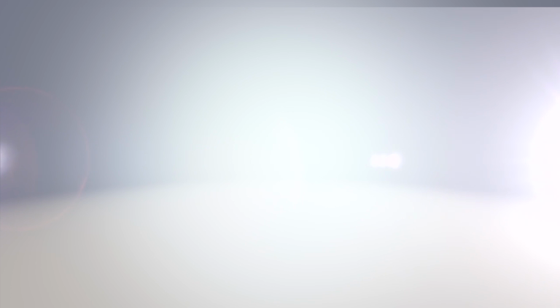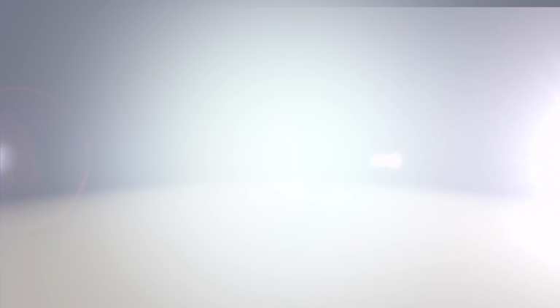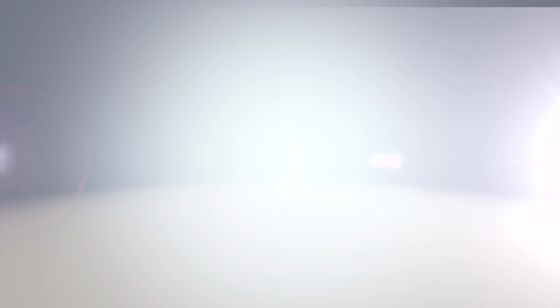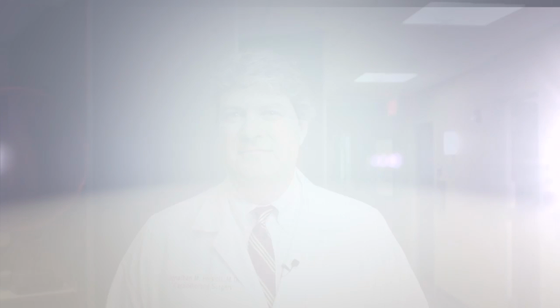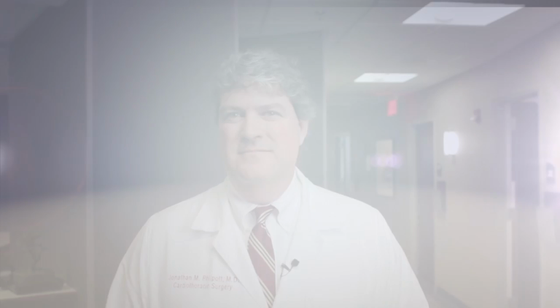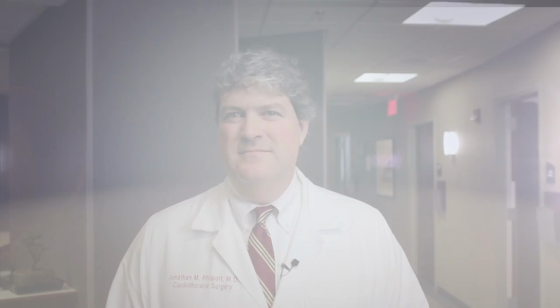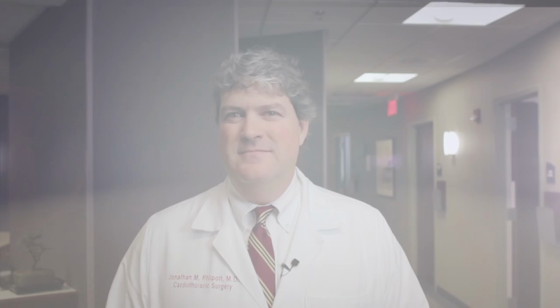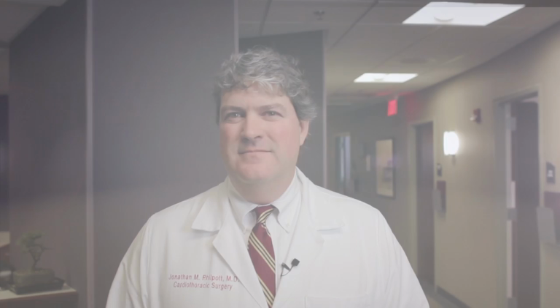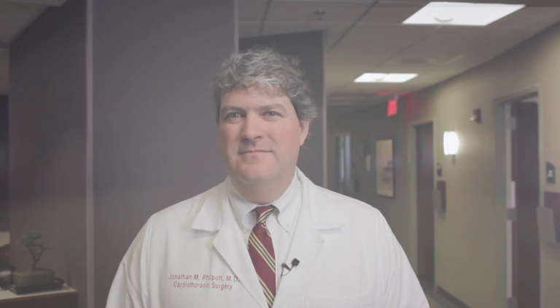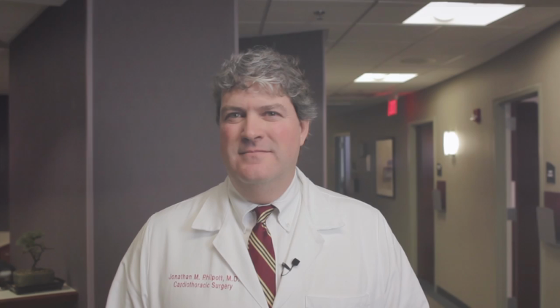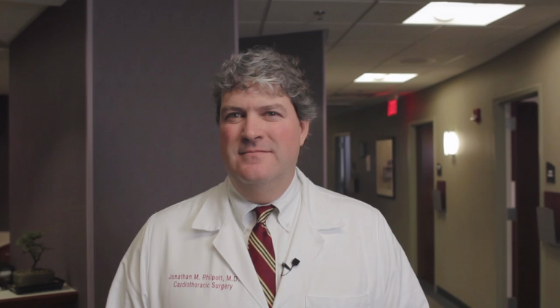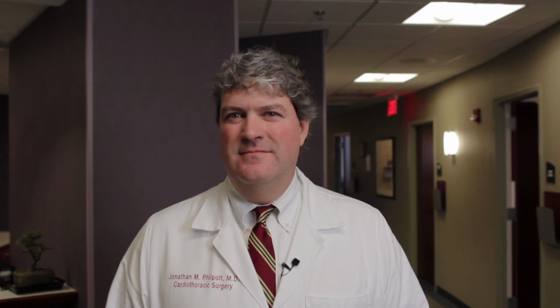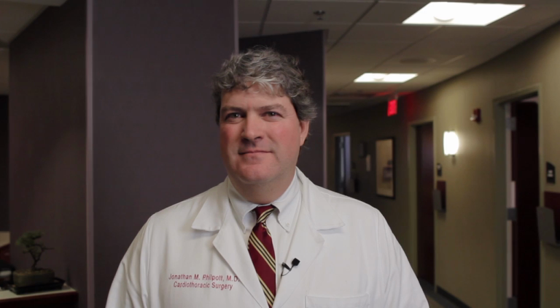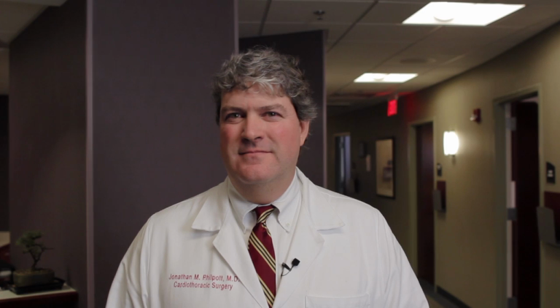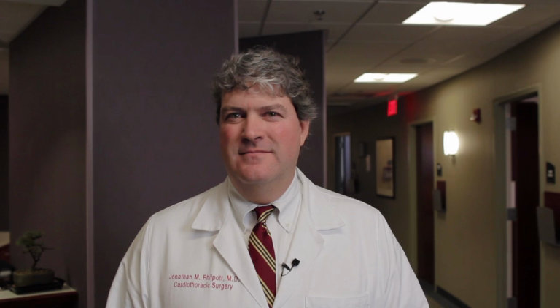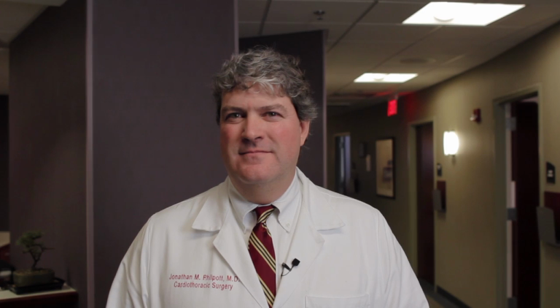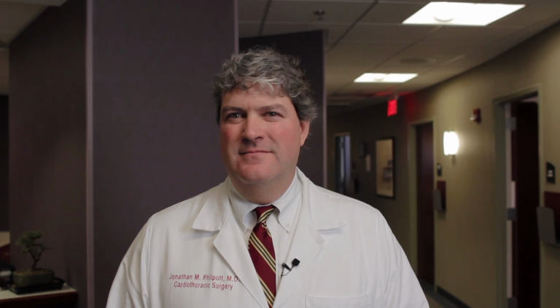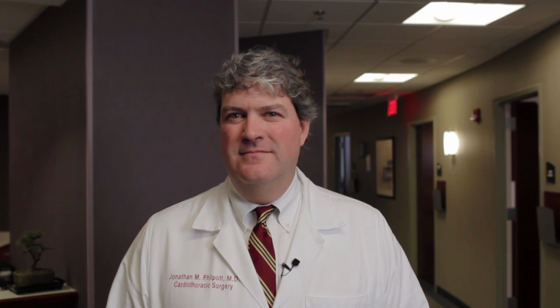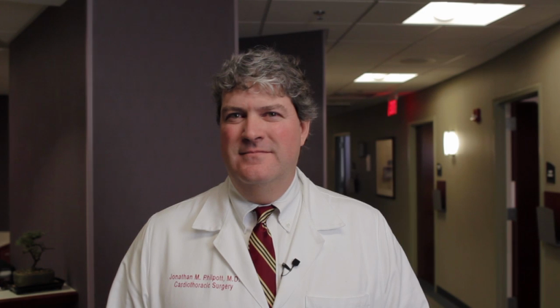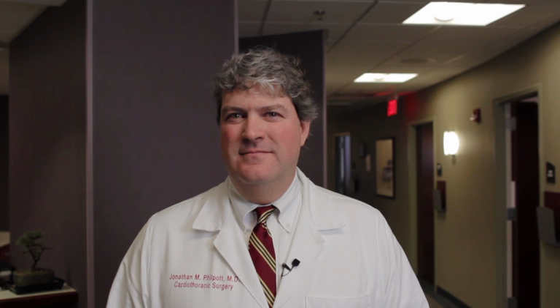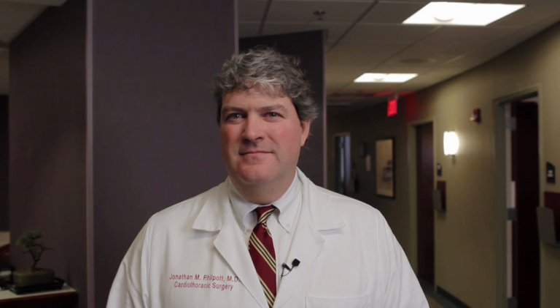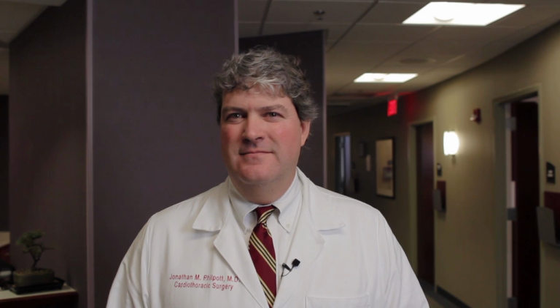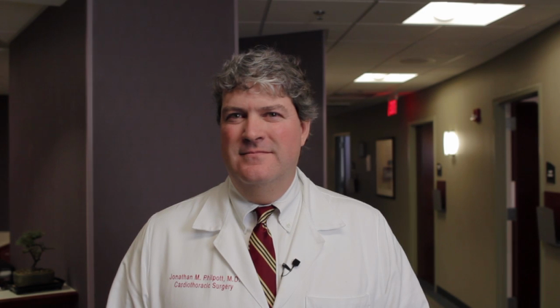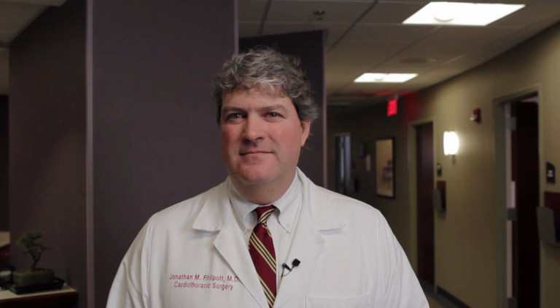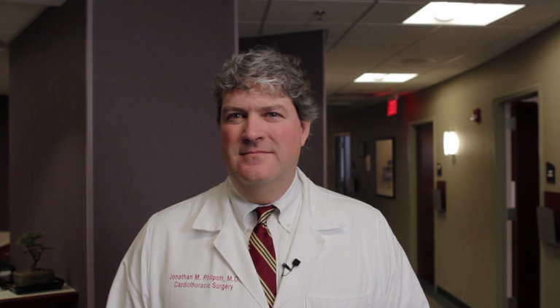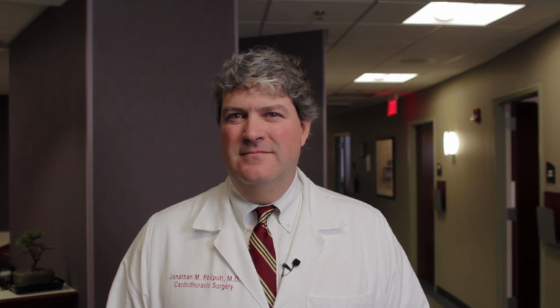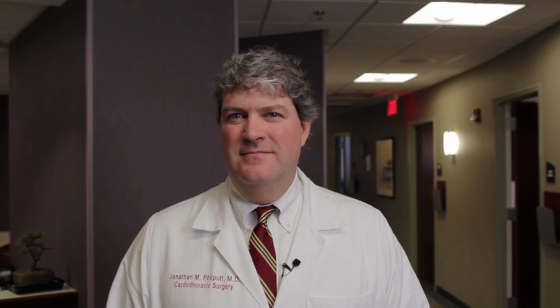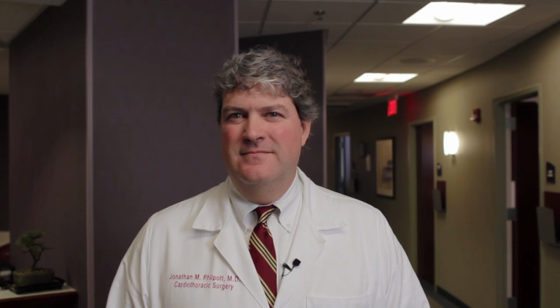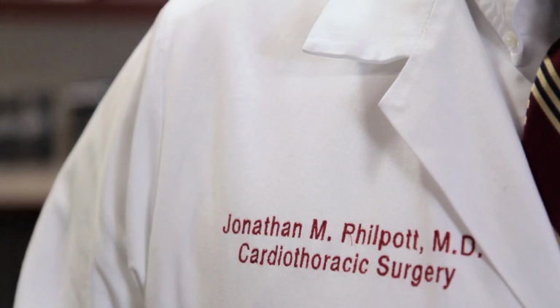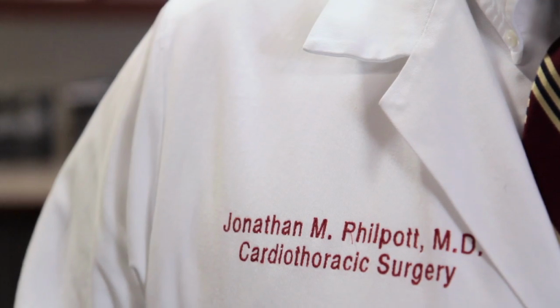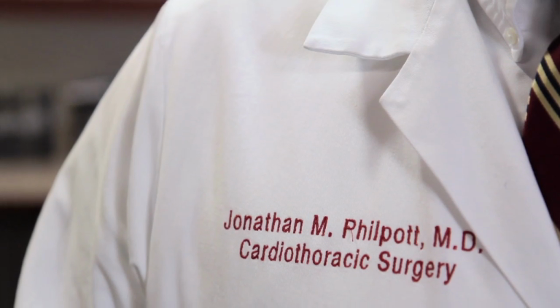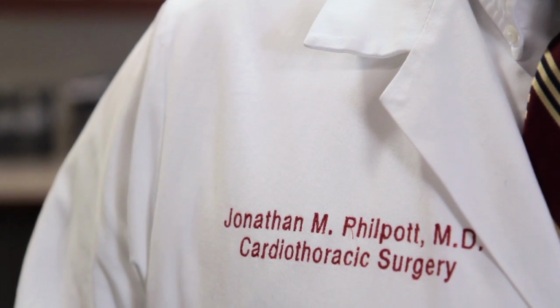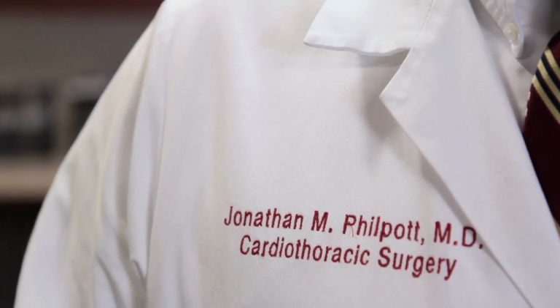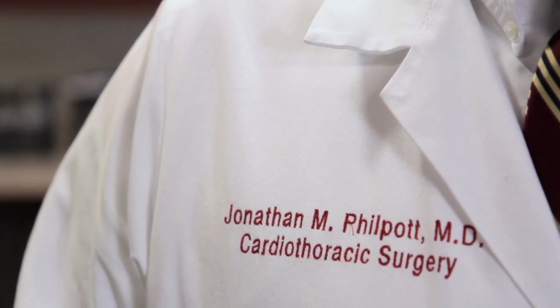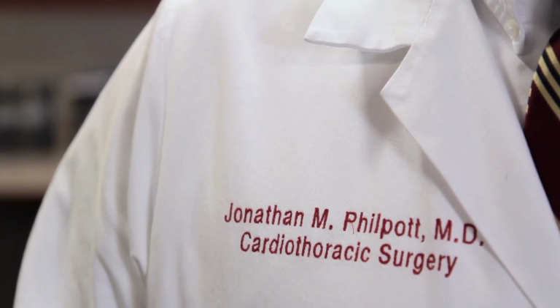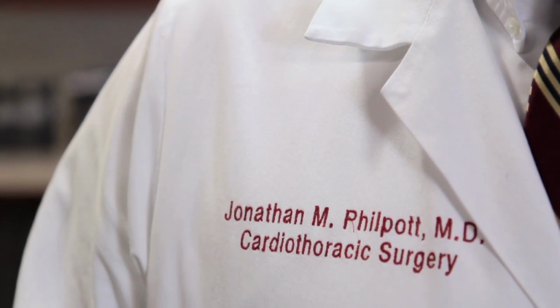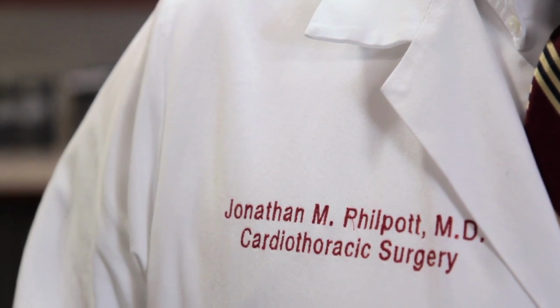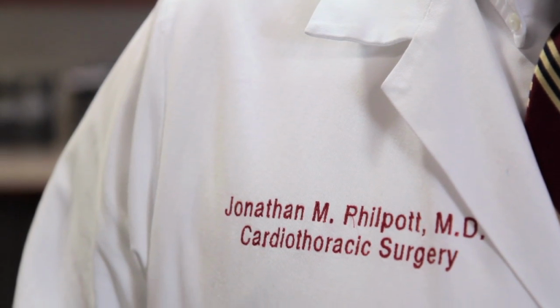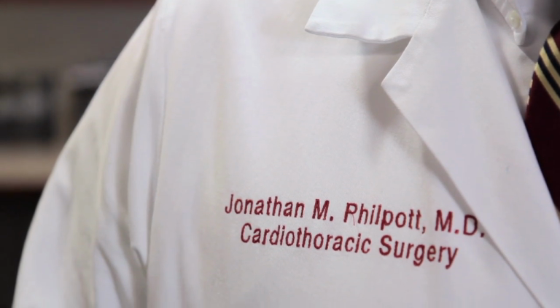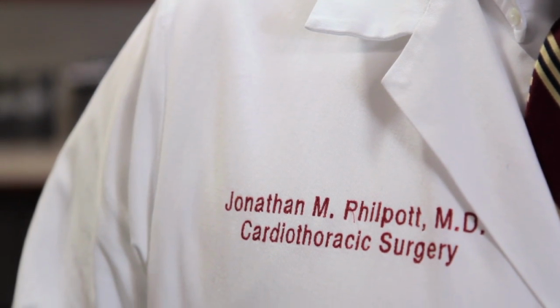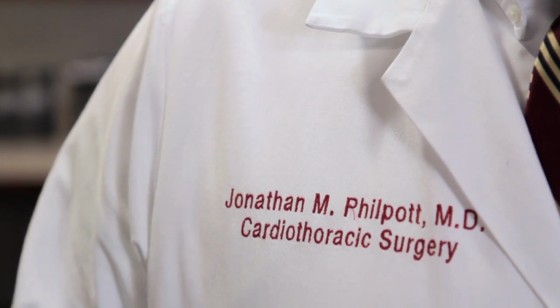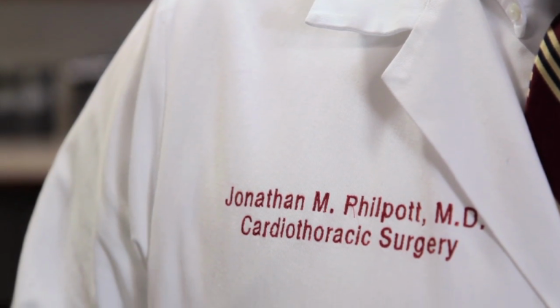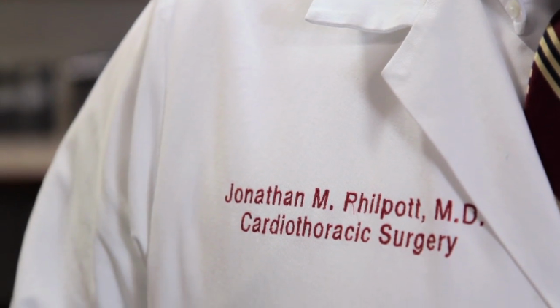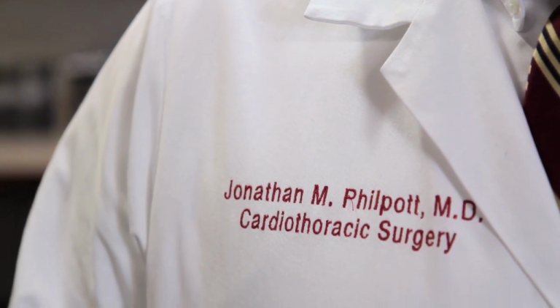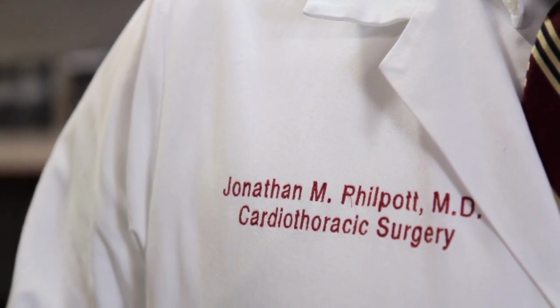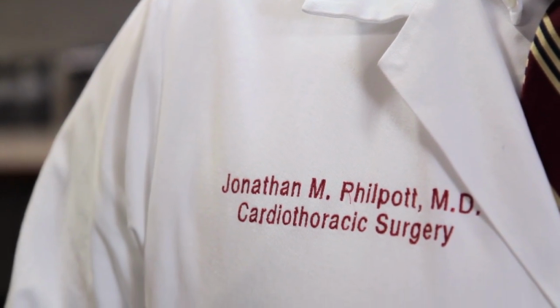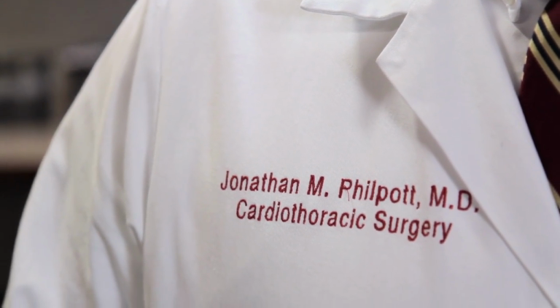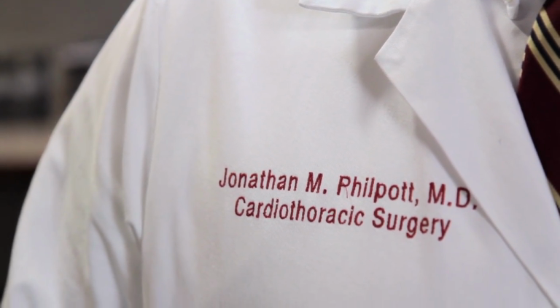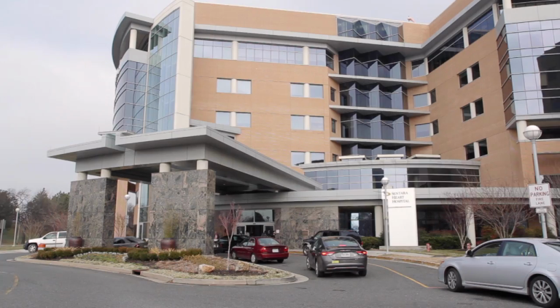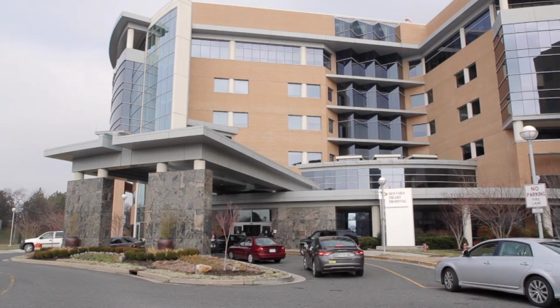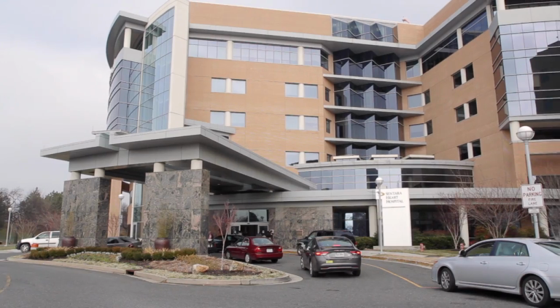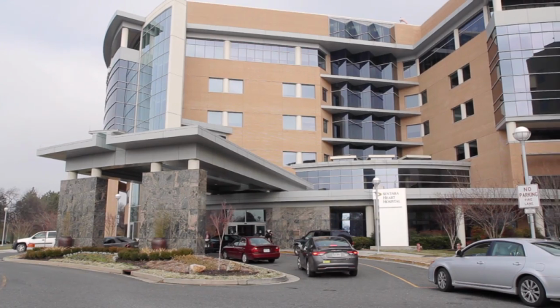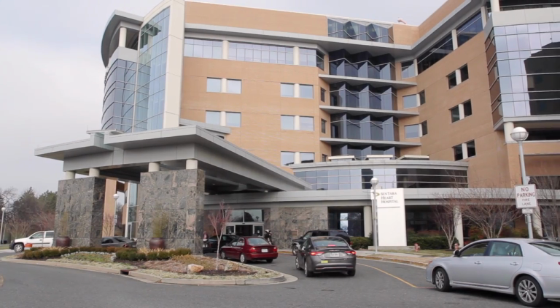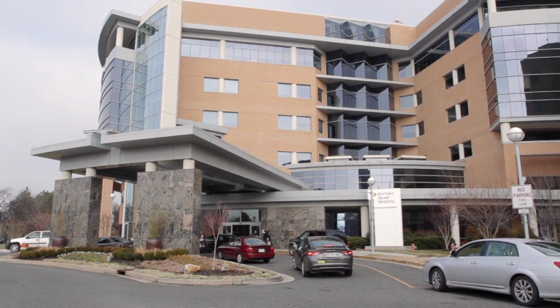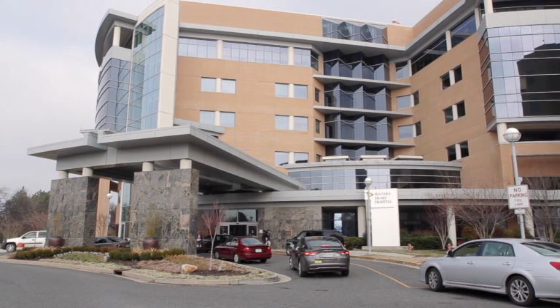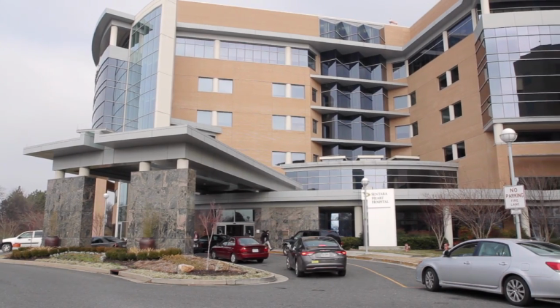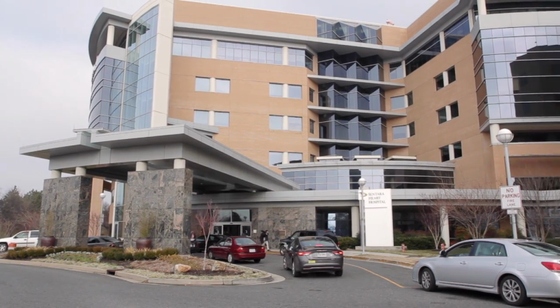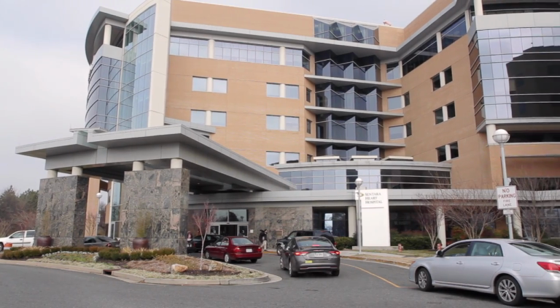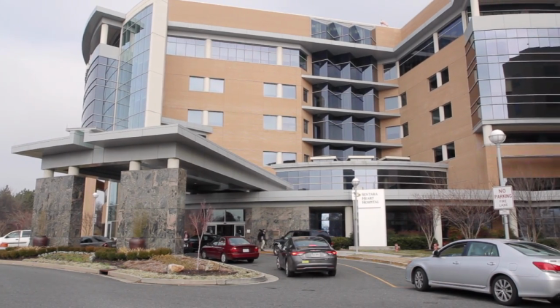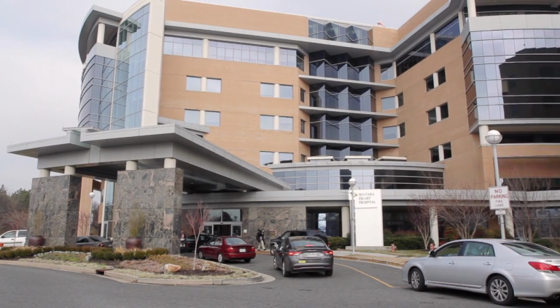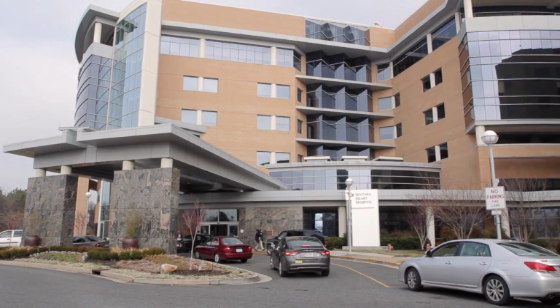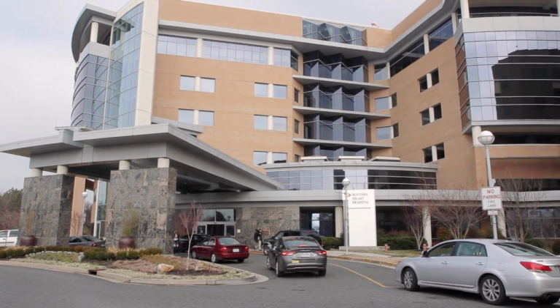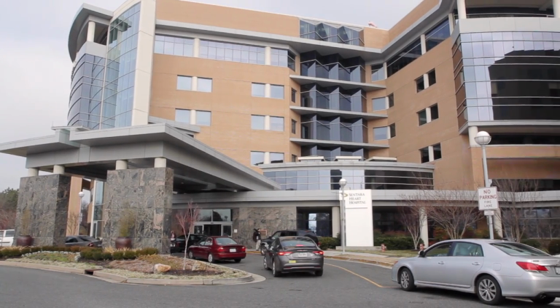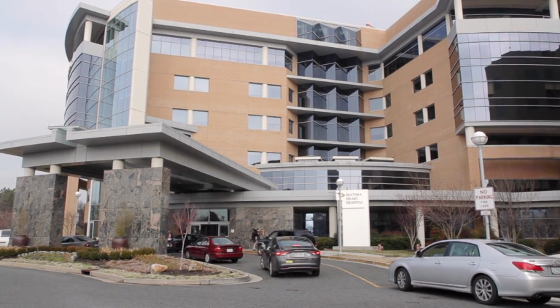My name is Jonathan Philpott and I'm the Director of Surgical Electrophysiology here at Sentara's Heart Hospital in Norfolk, Virginia.